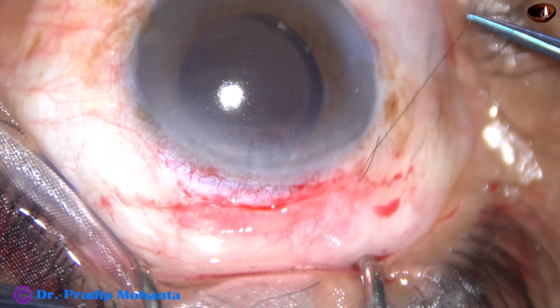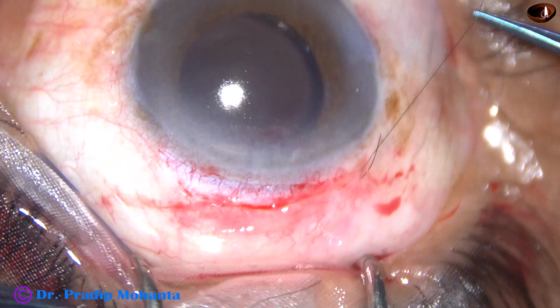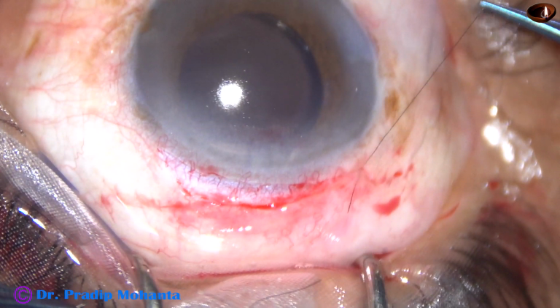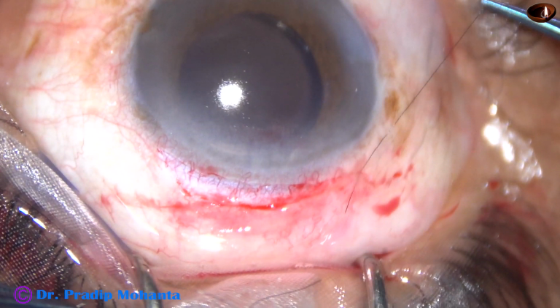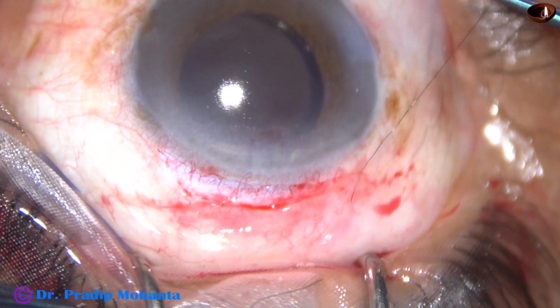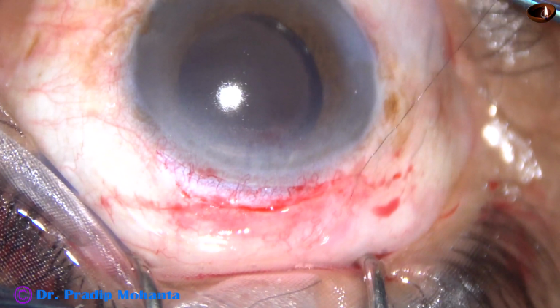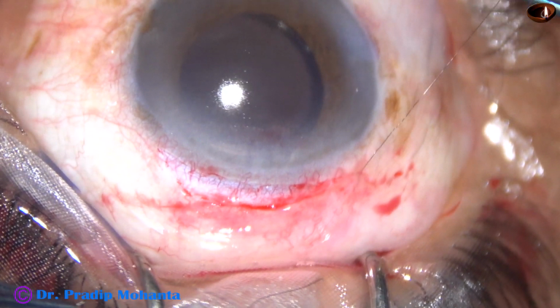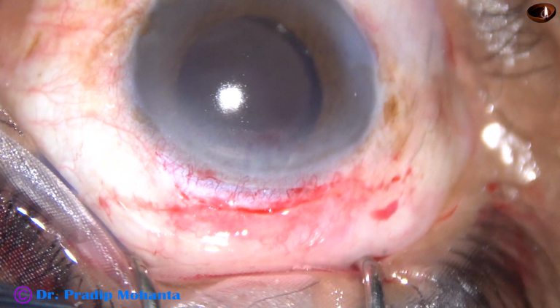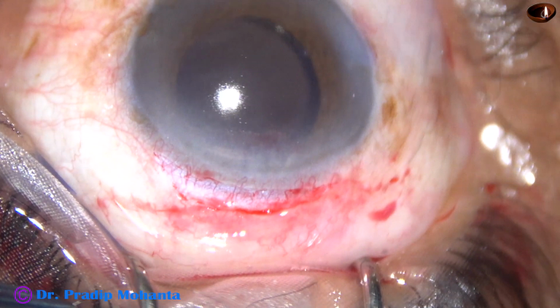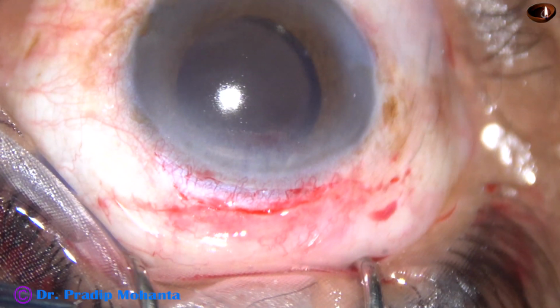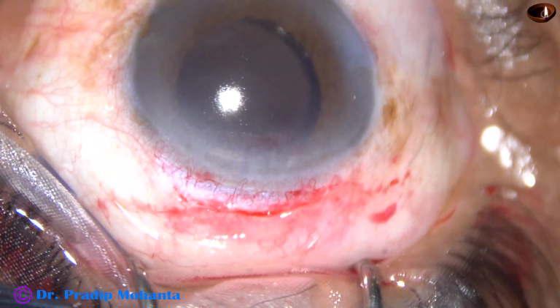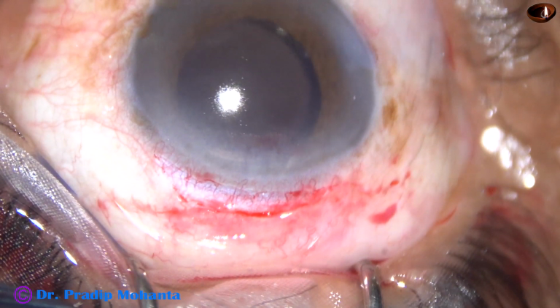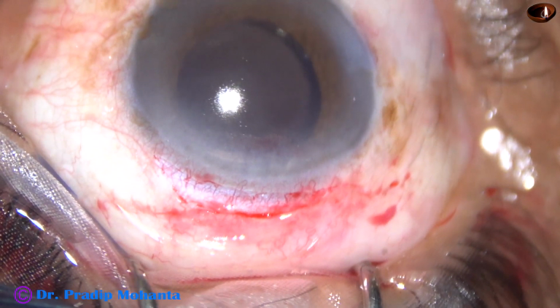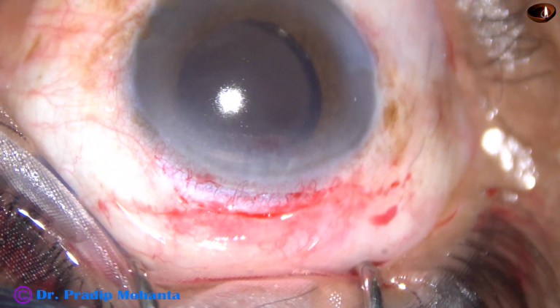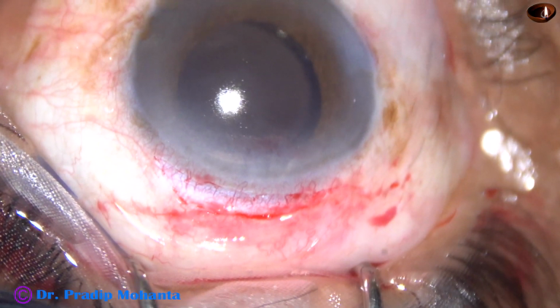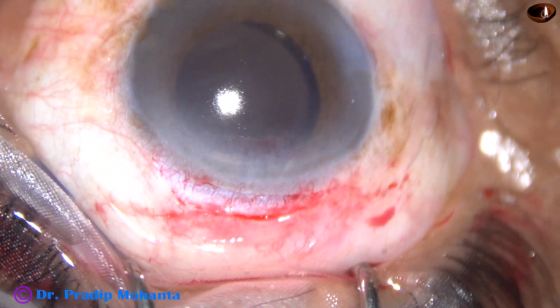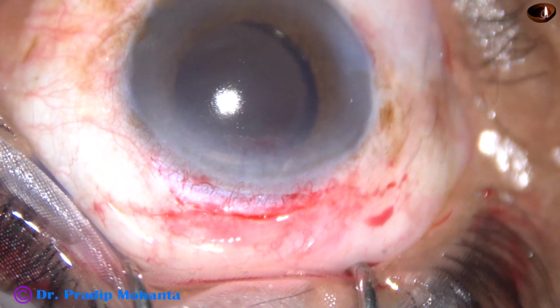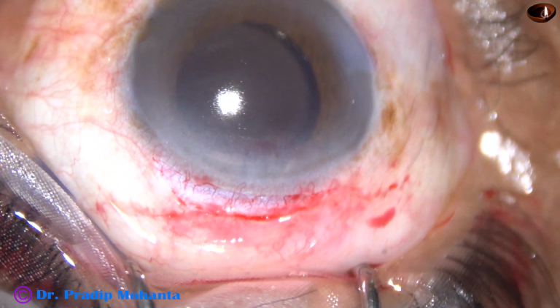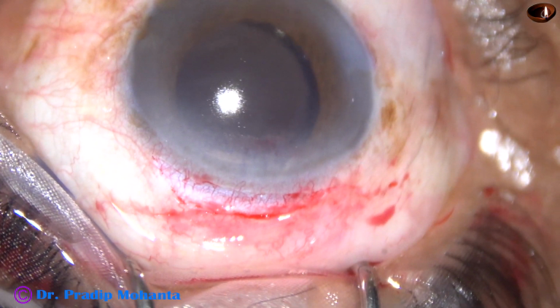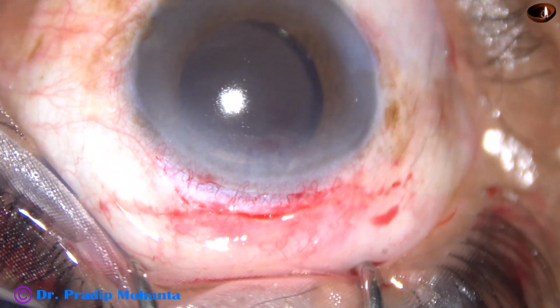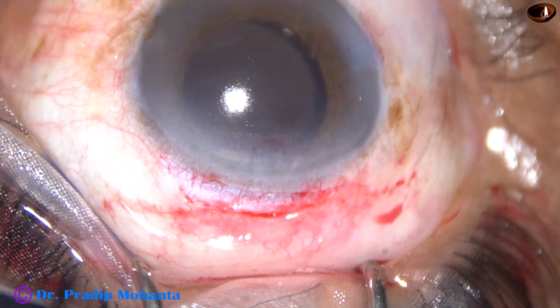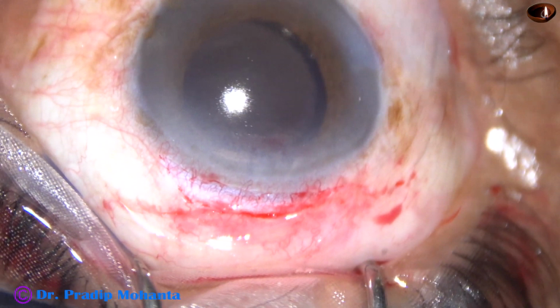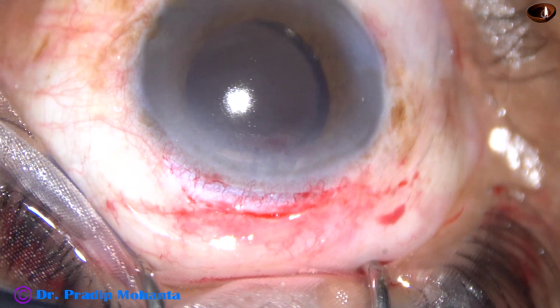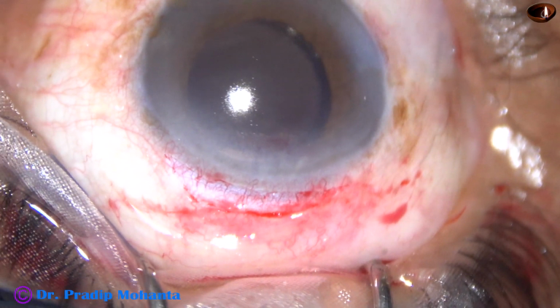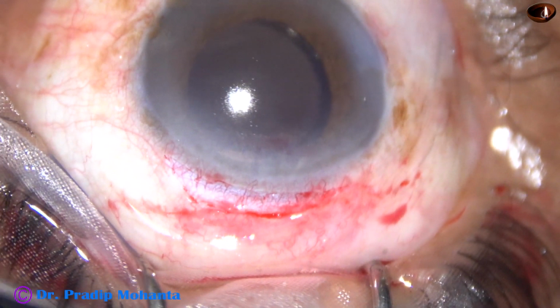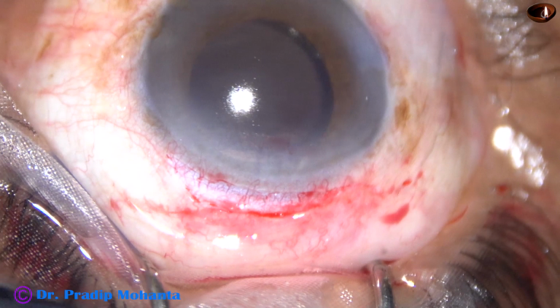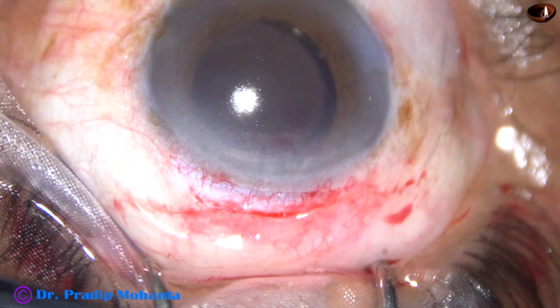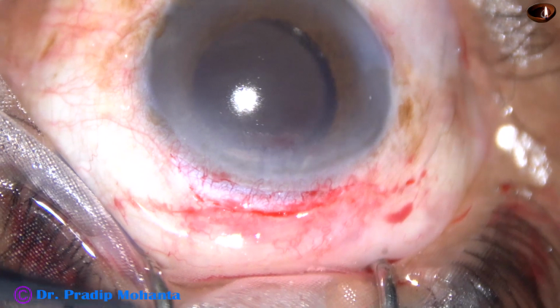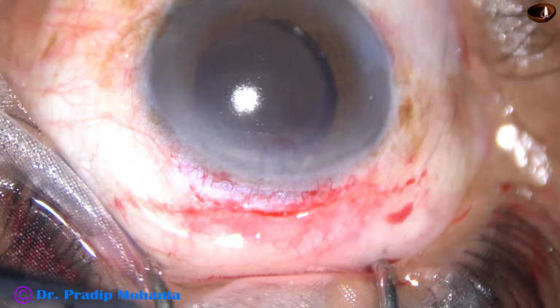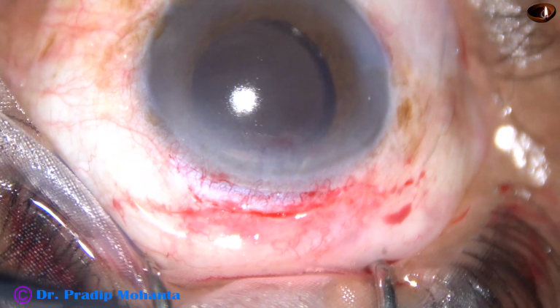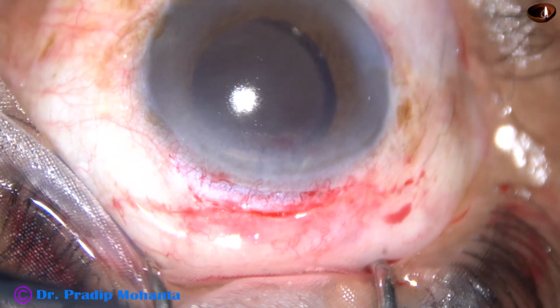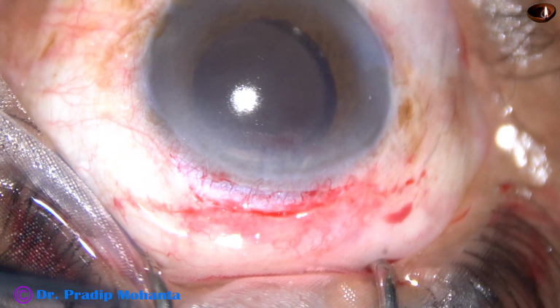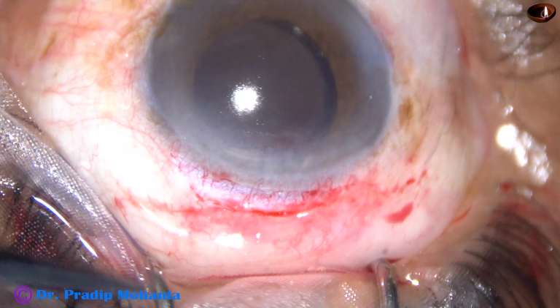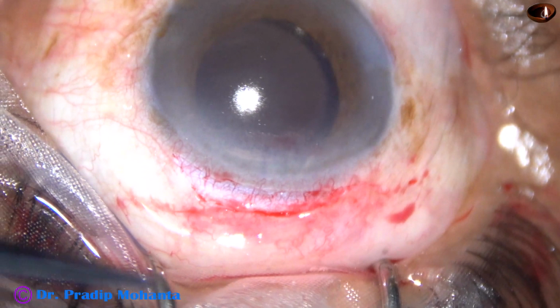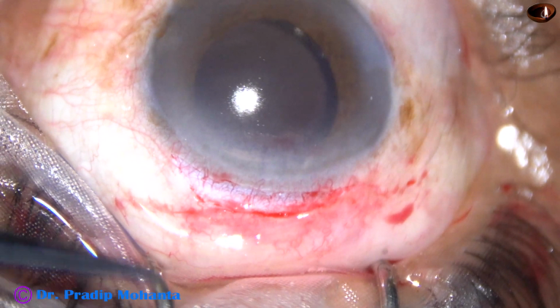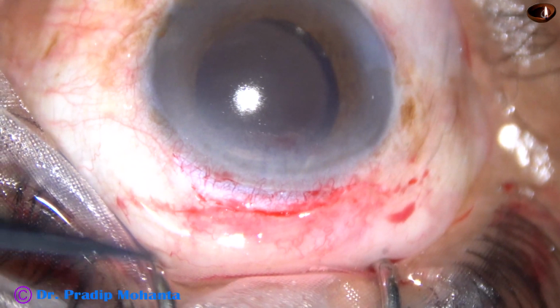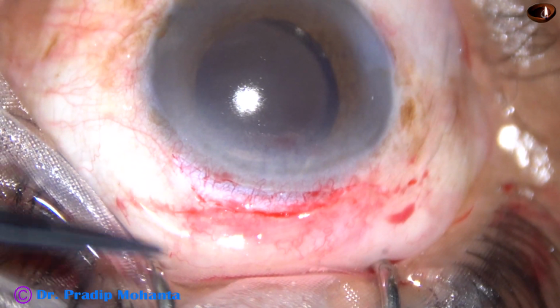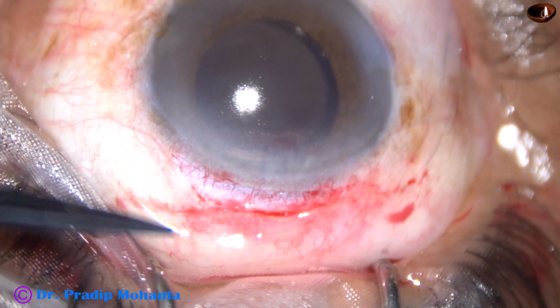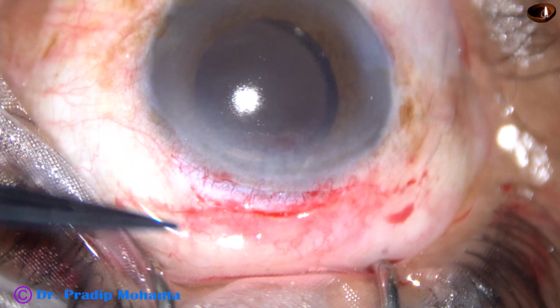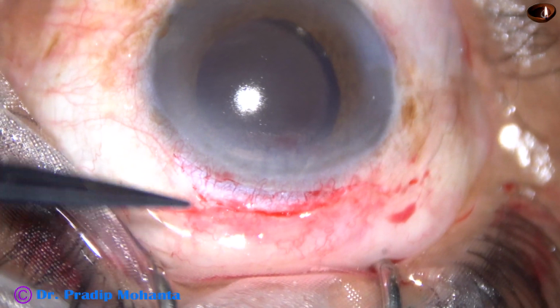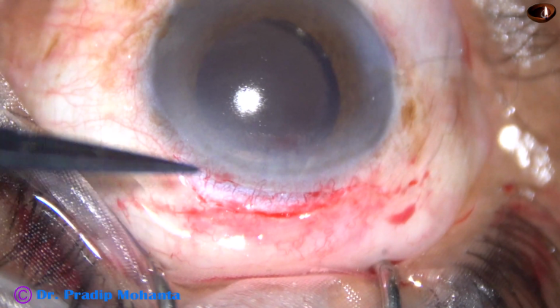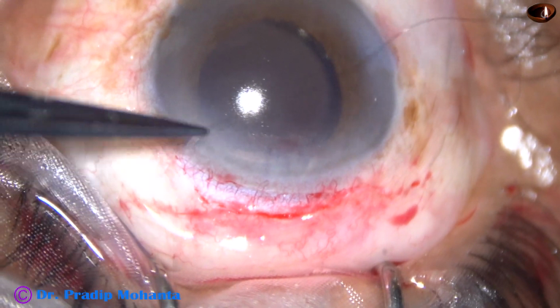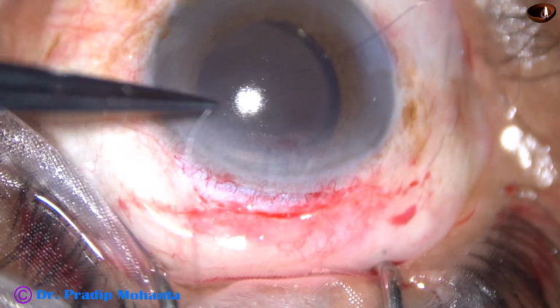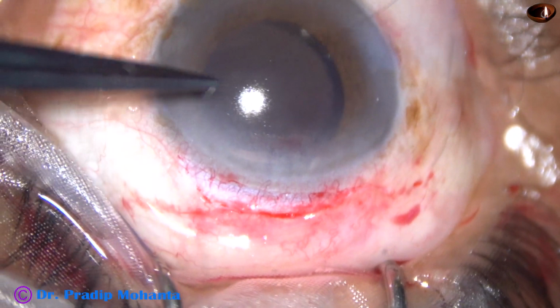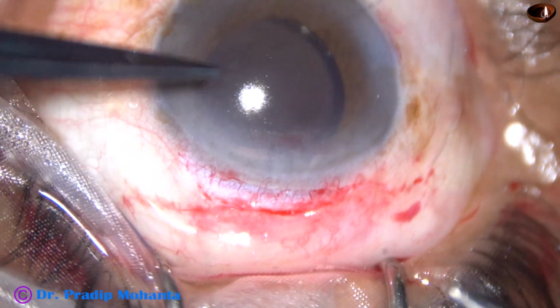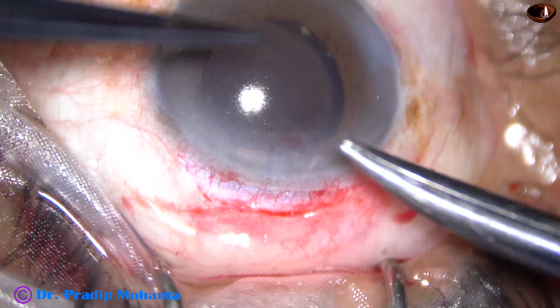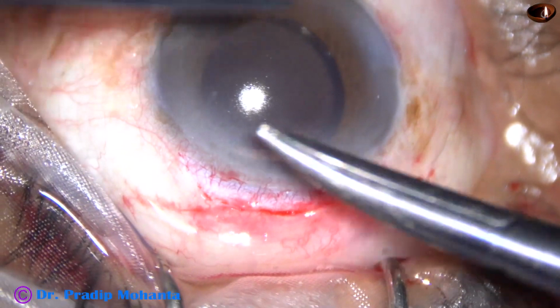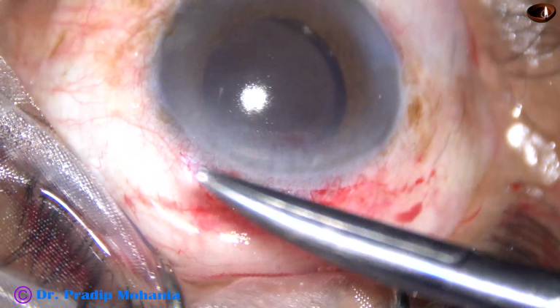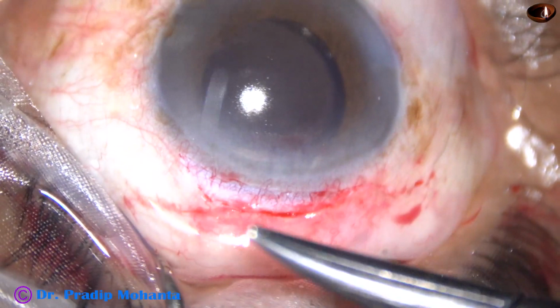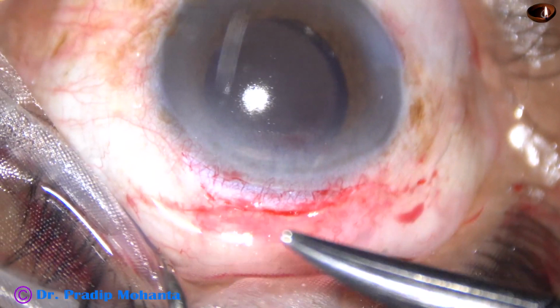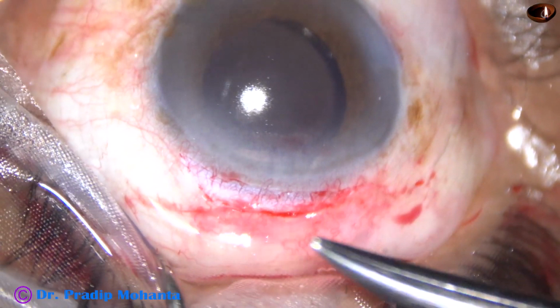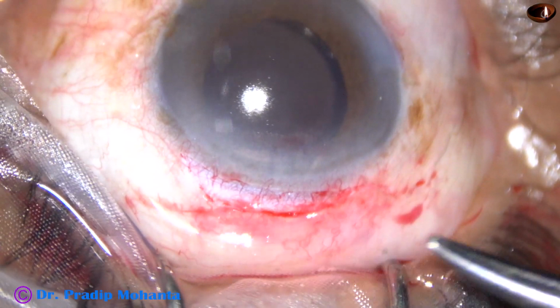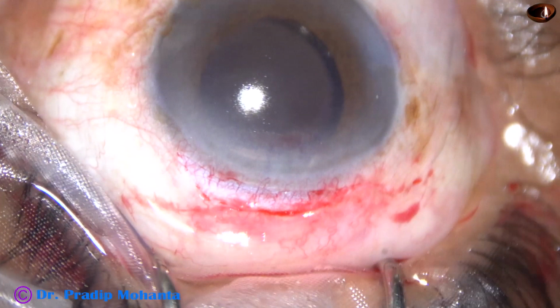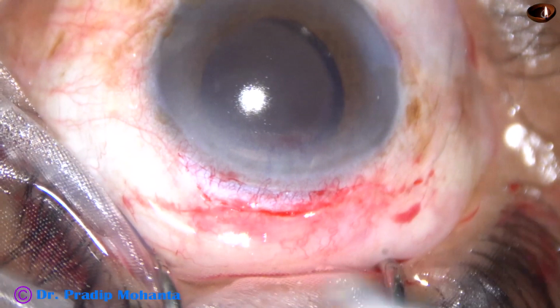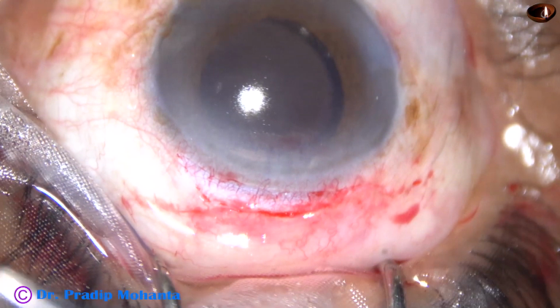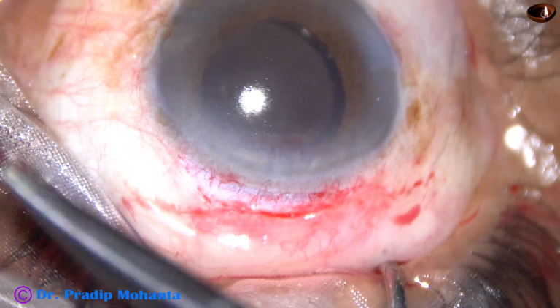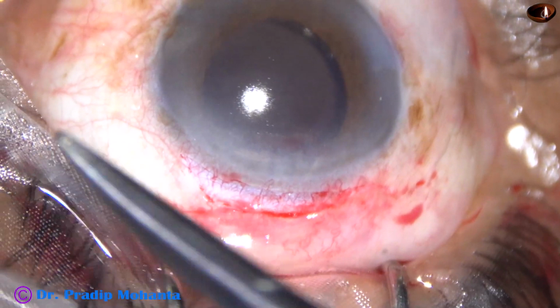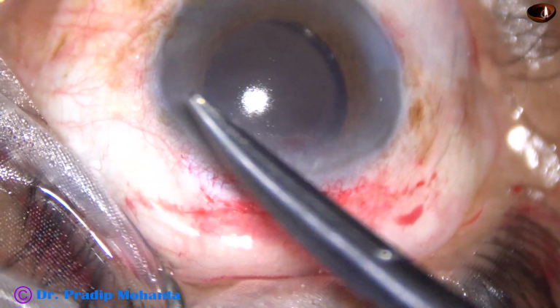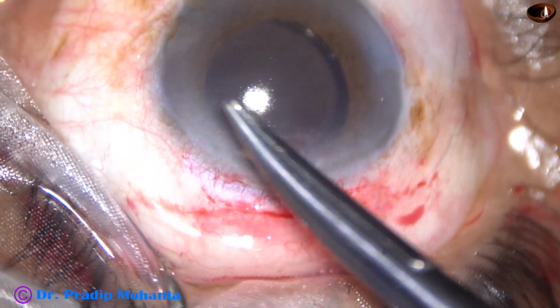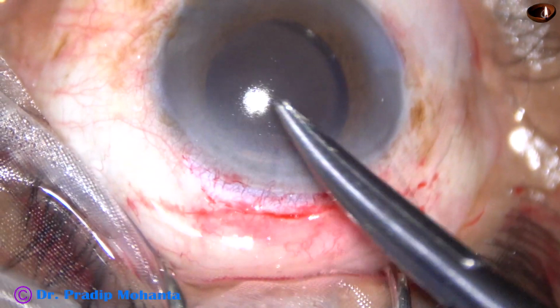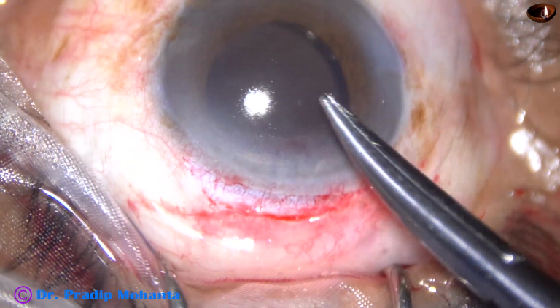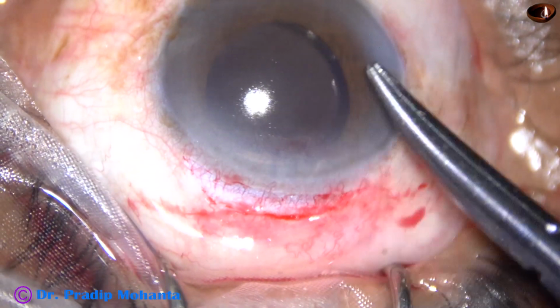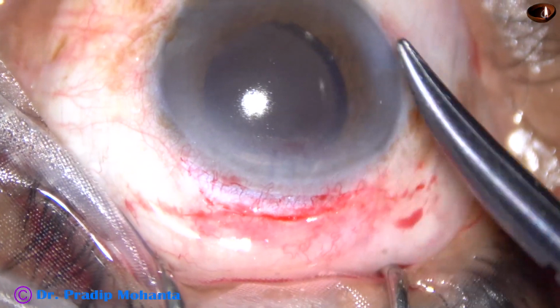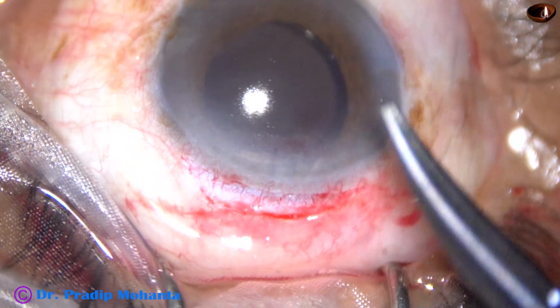So, this is your releasable suture. Very easy to remove when the patient is sitting on the slit lamp.